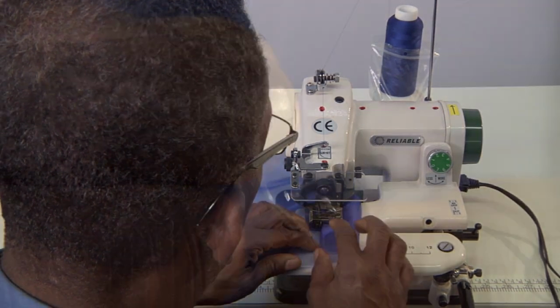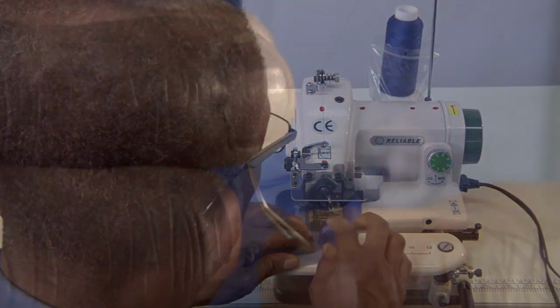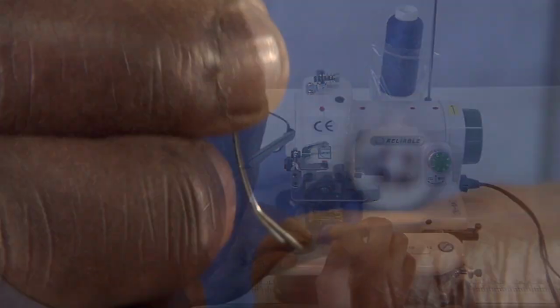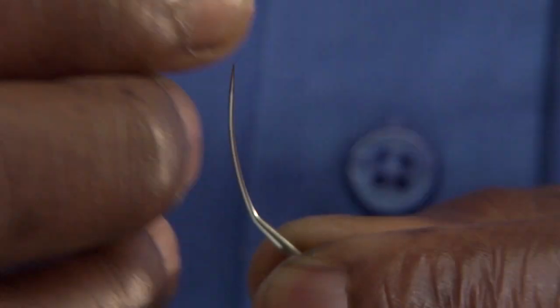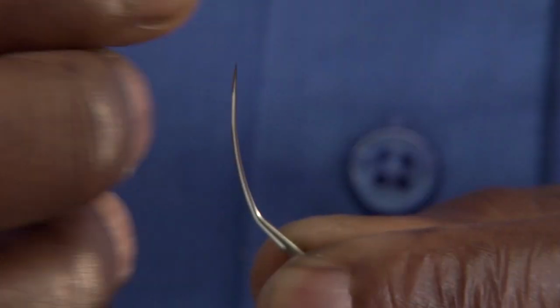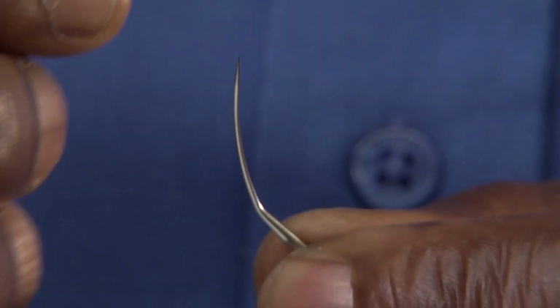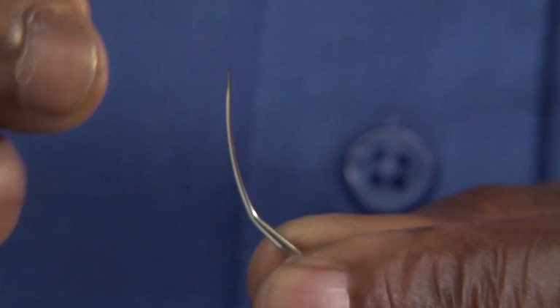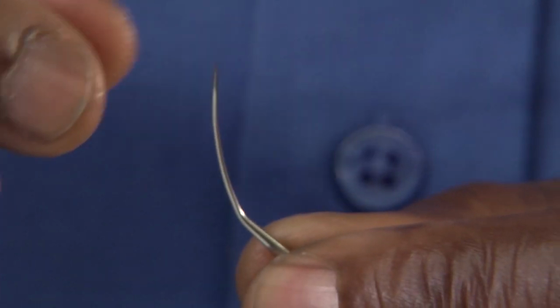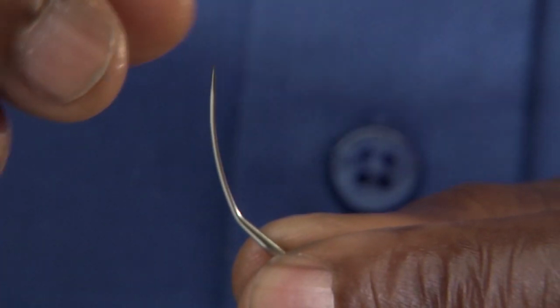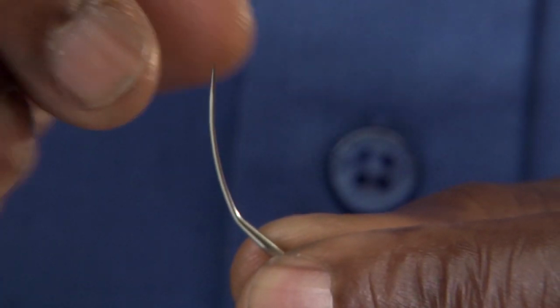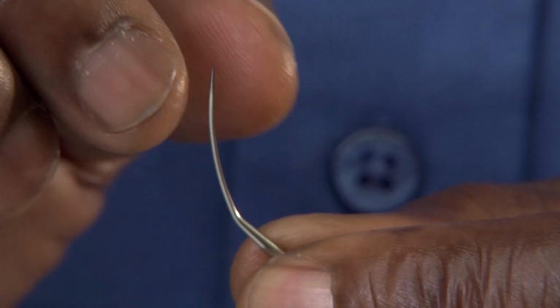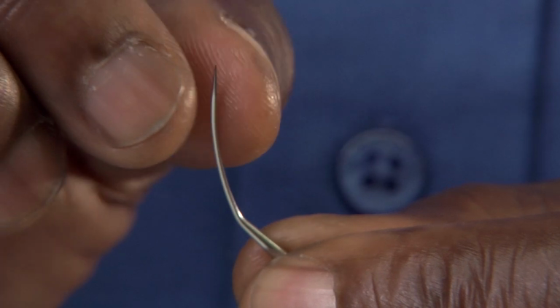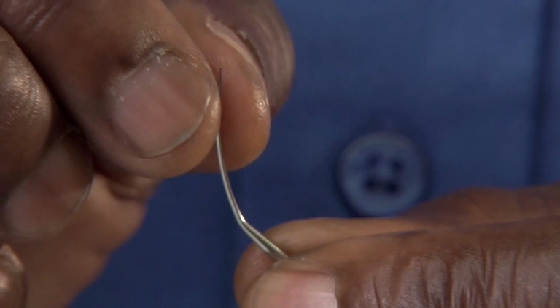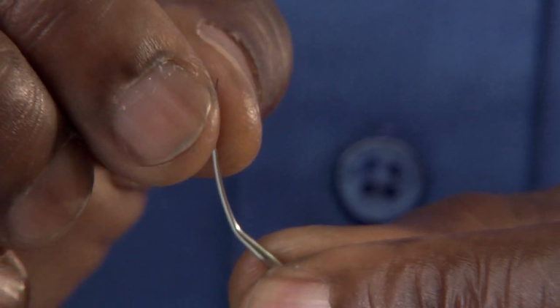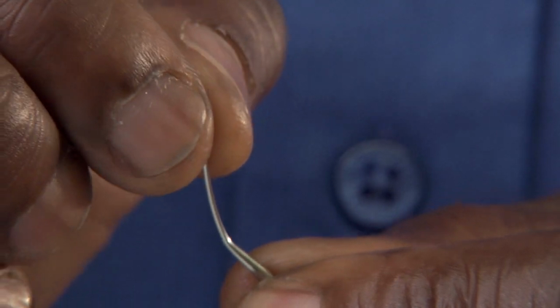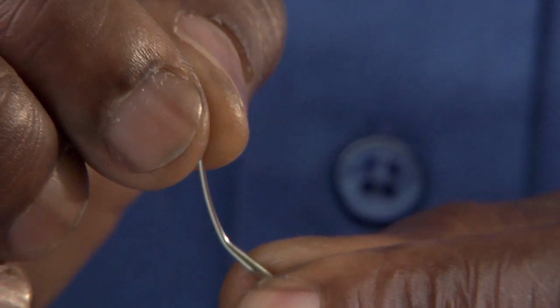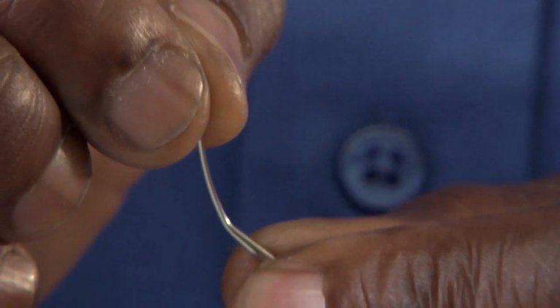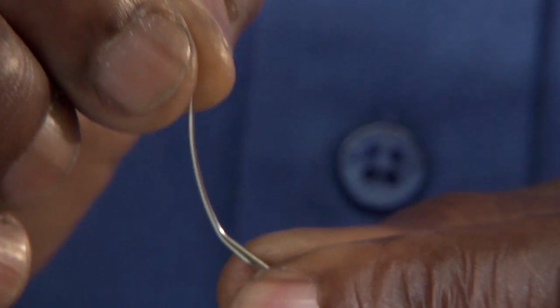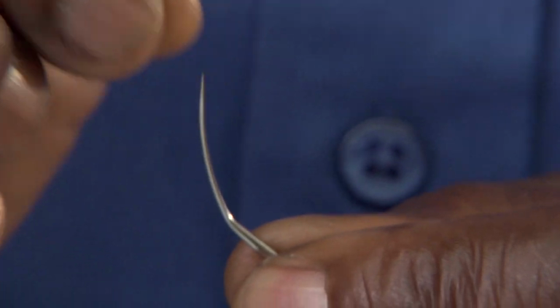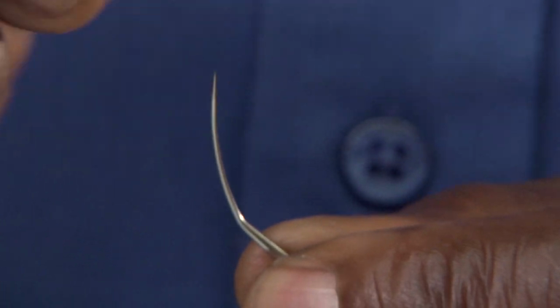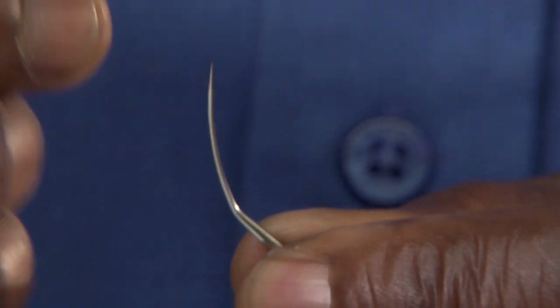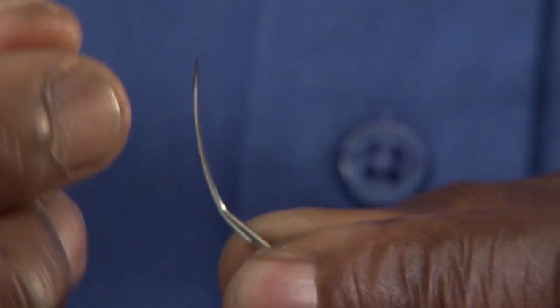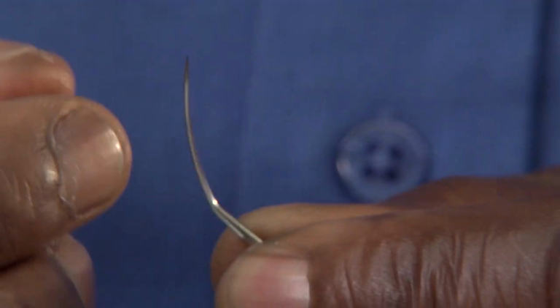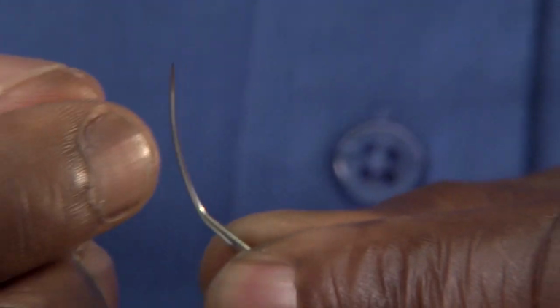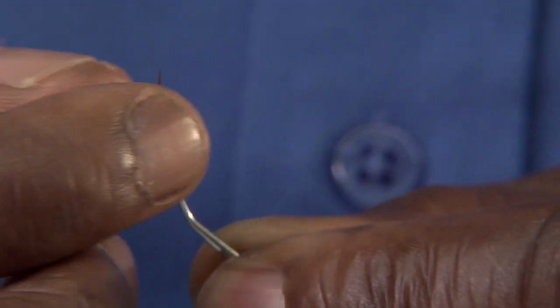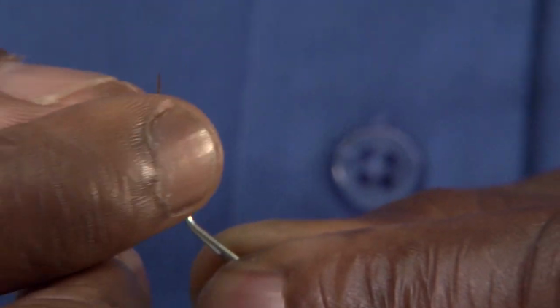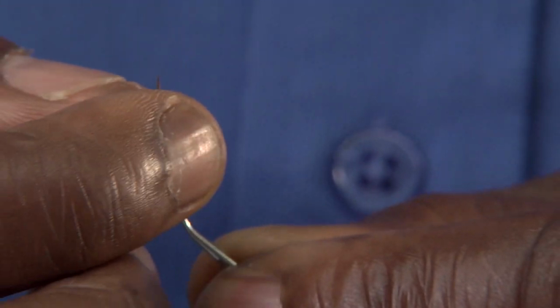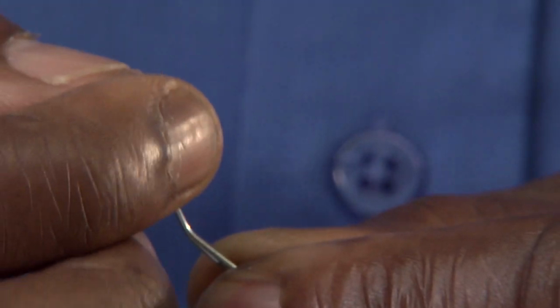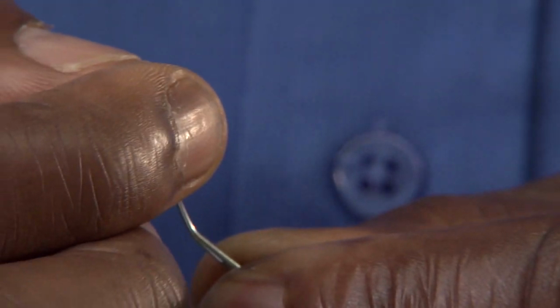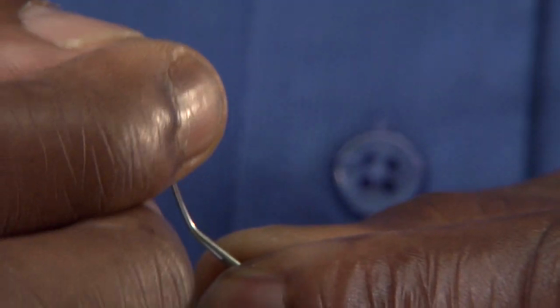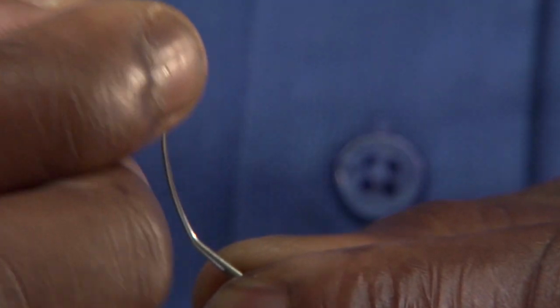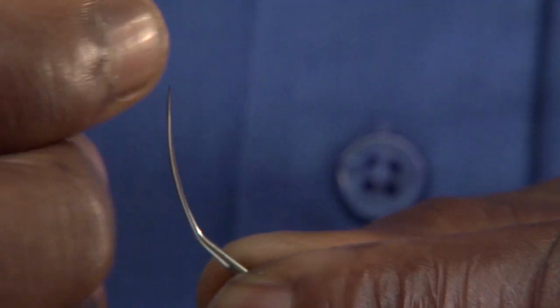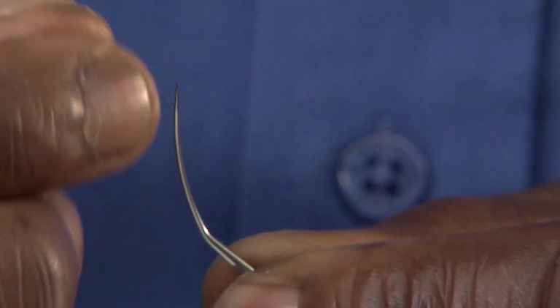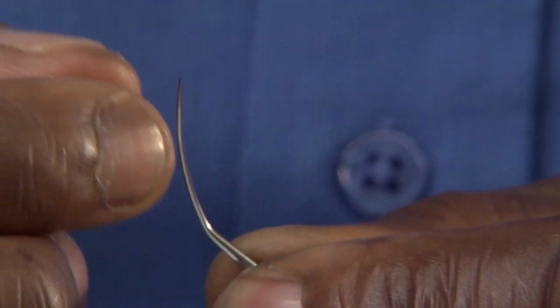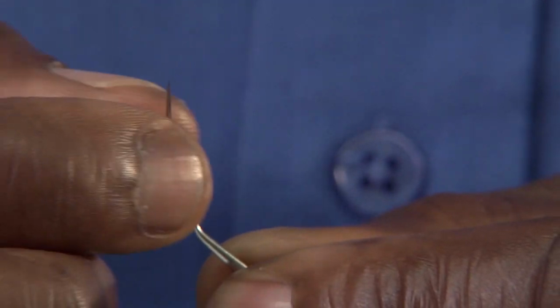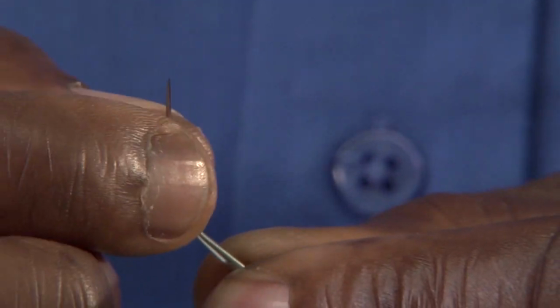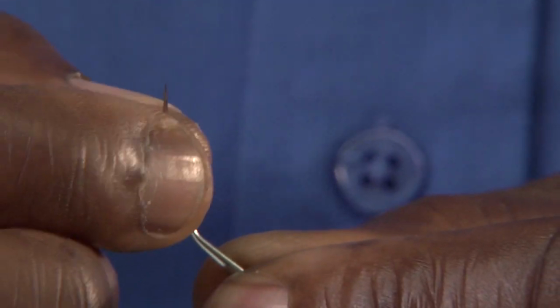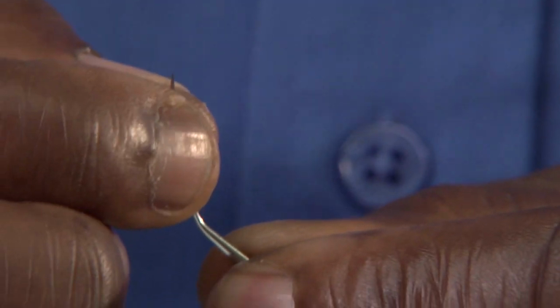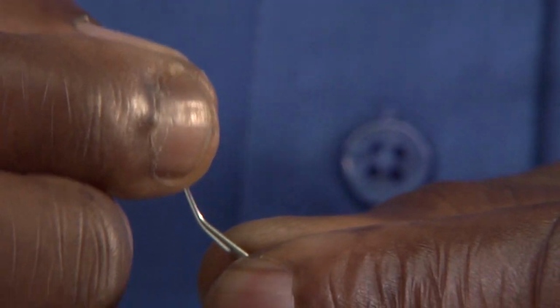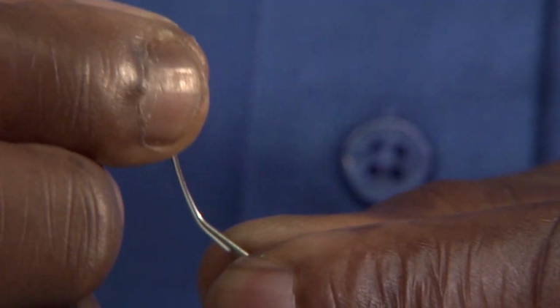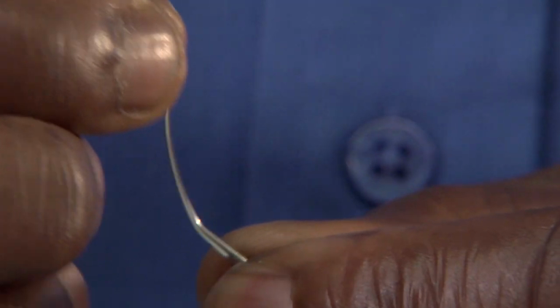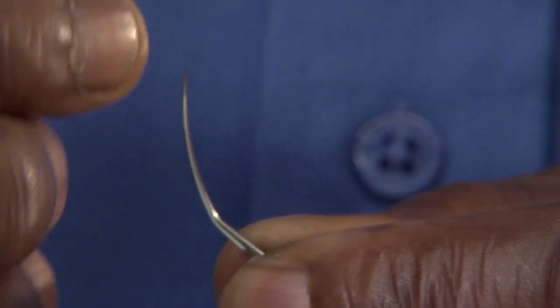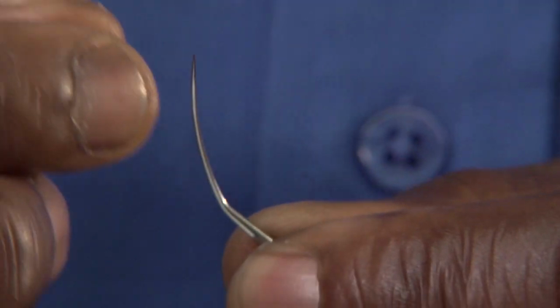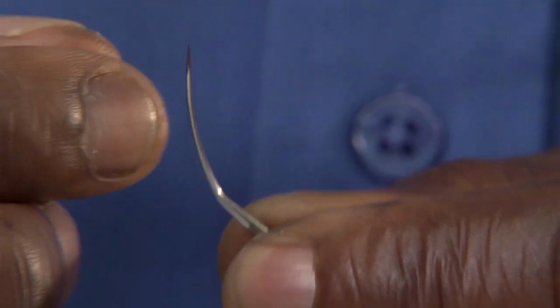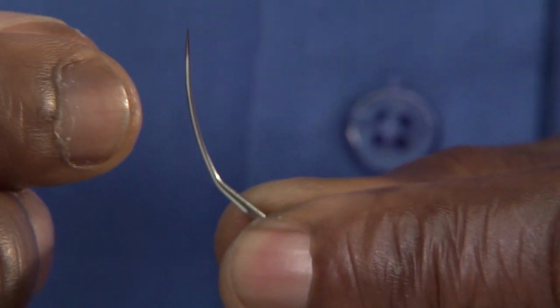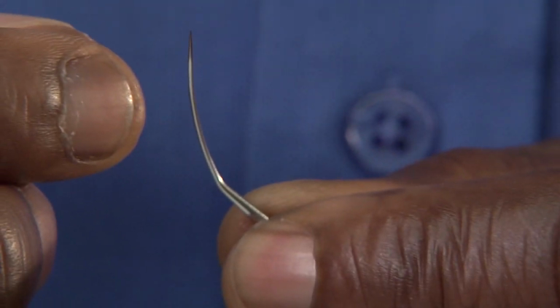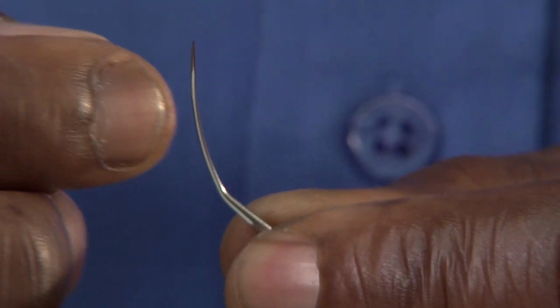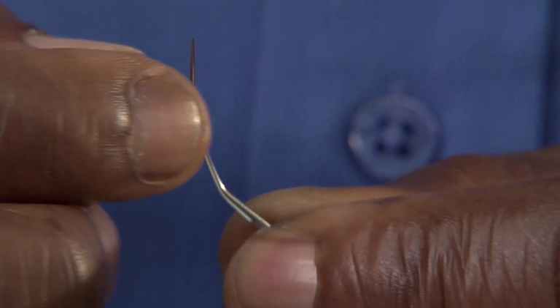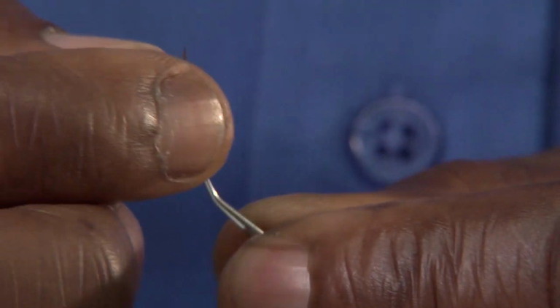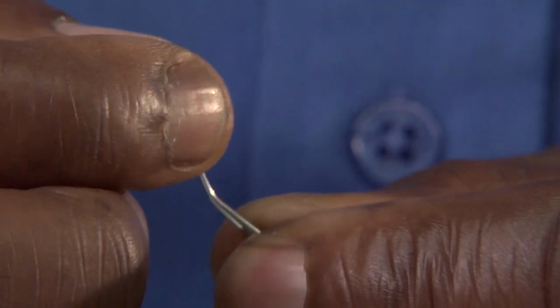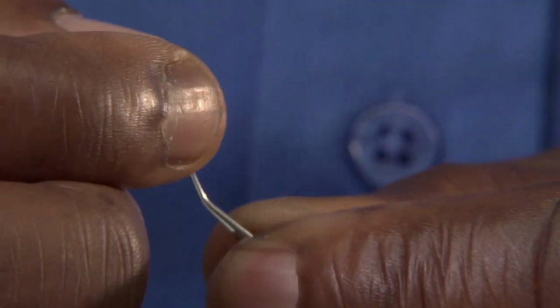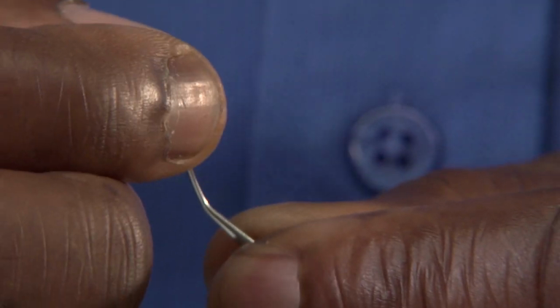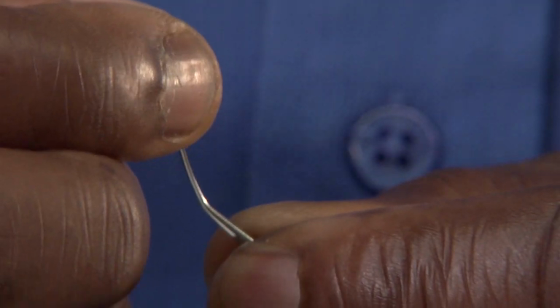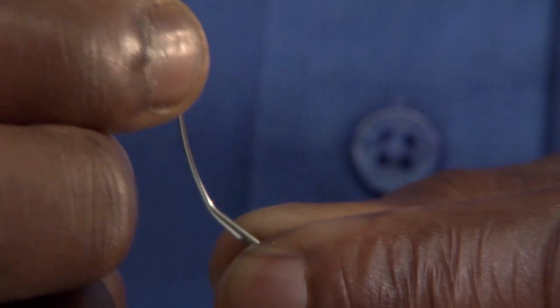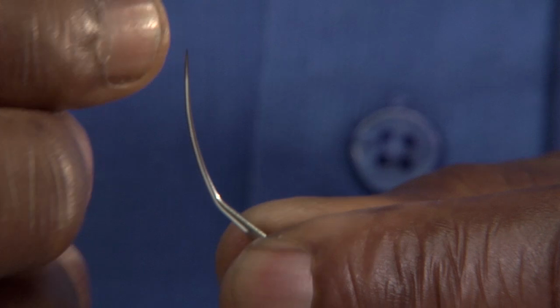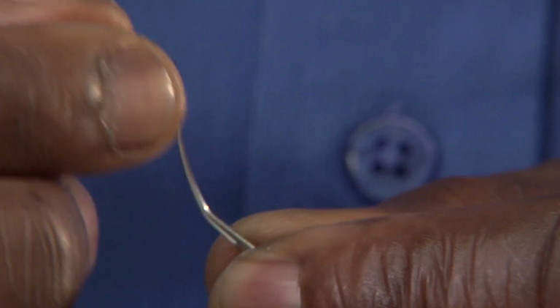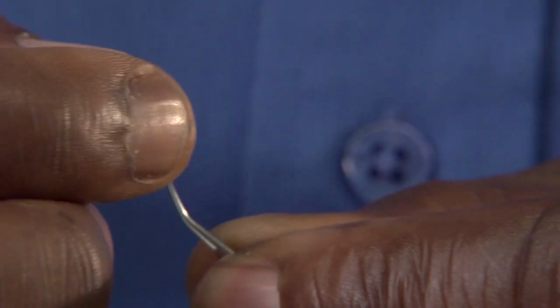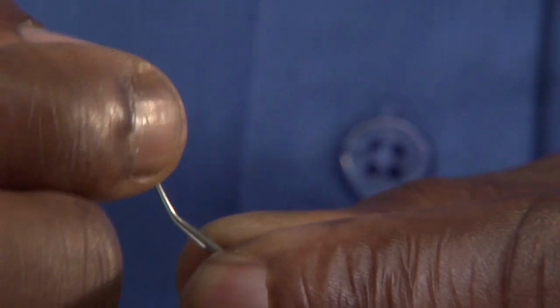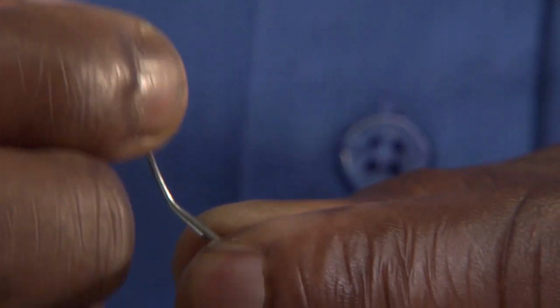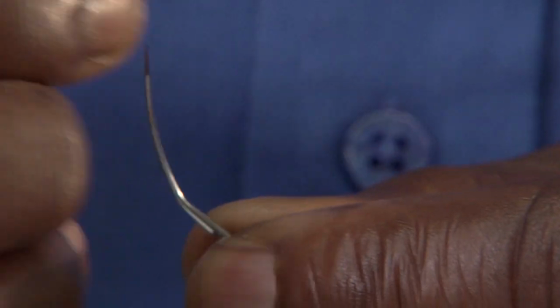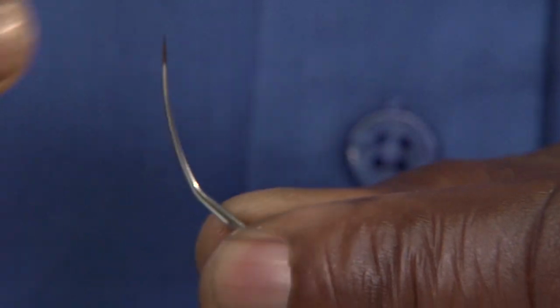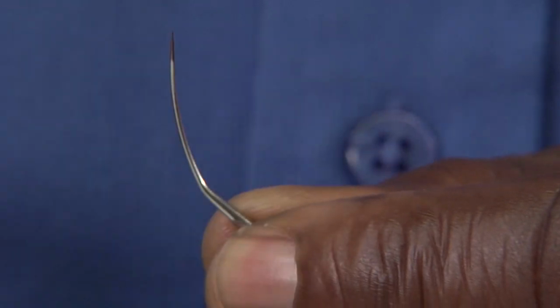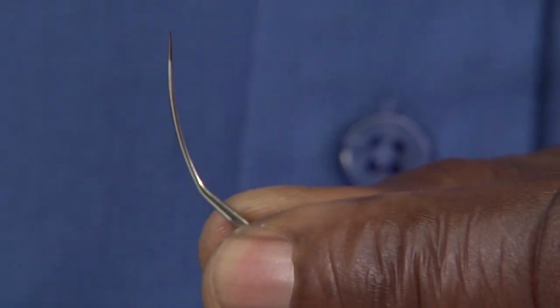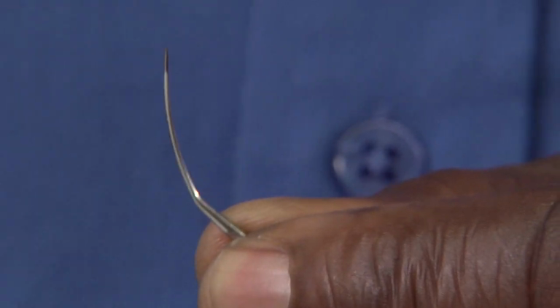If the point of the needle is in proper condition, it won't snag or catch when you gently run your finger along and around it.